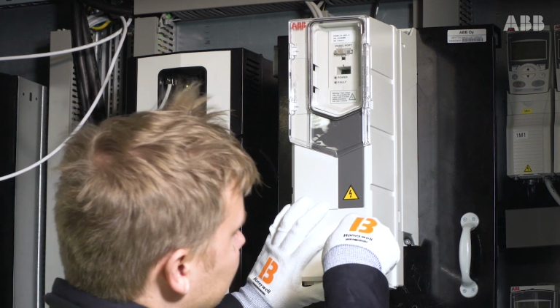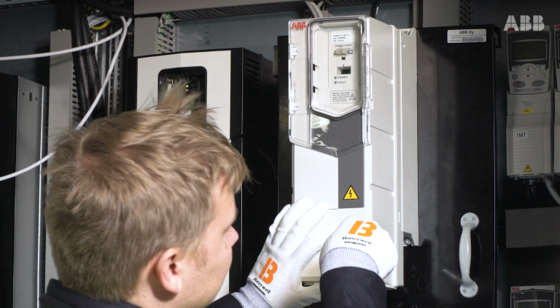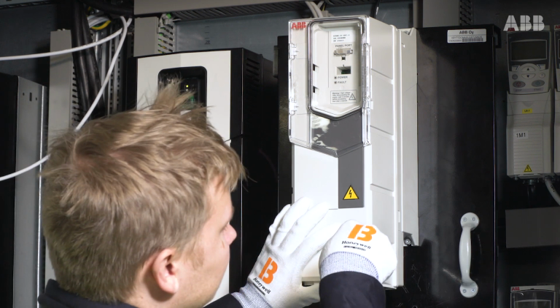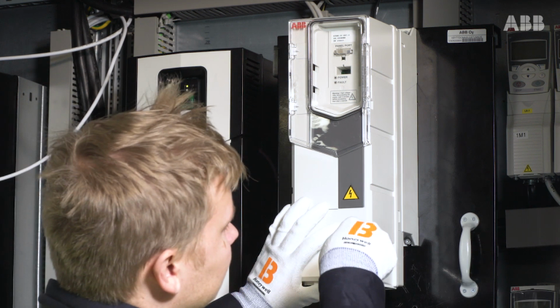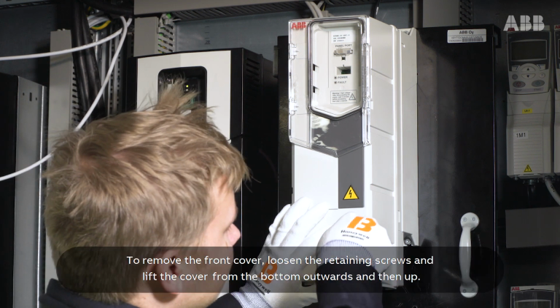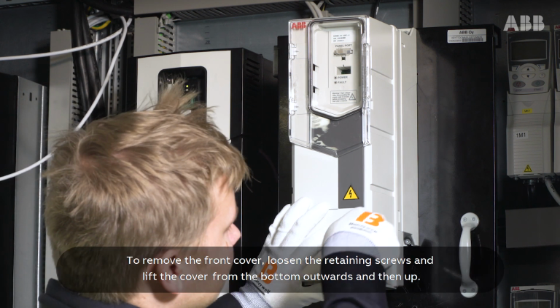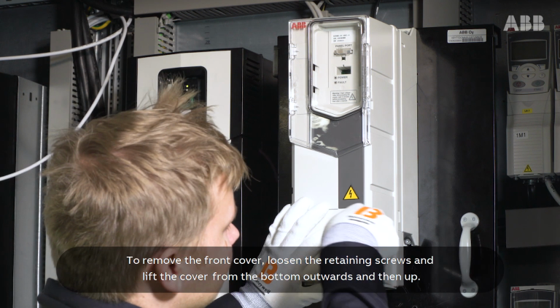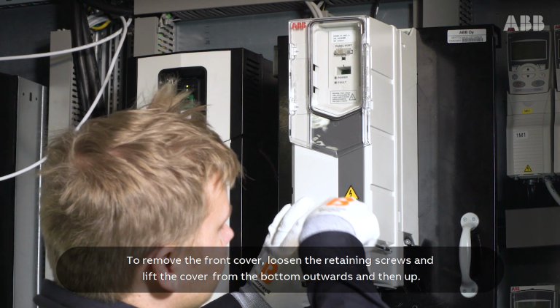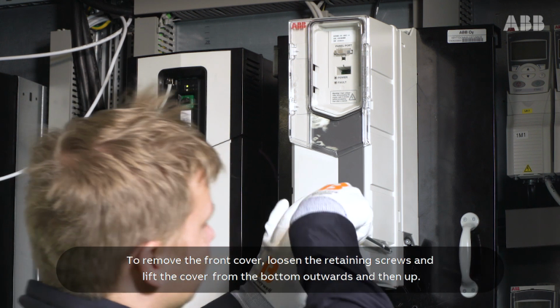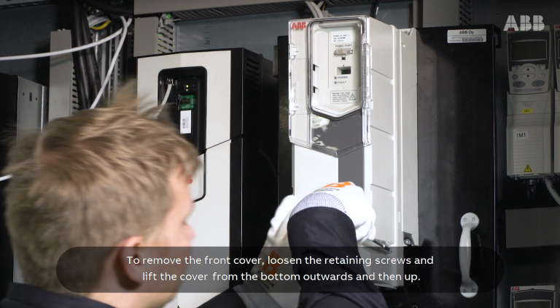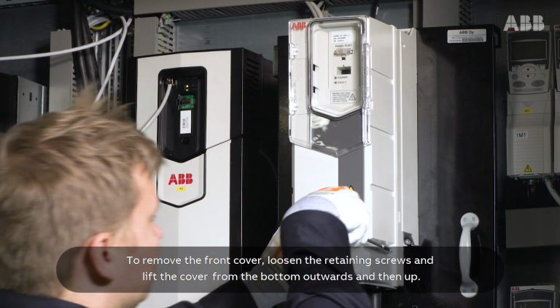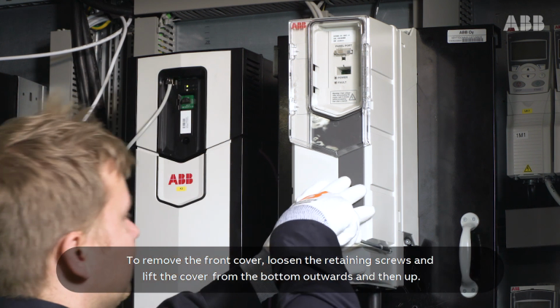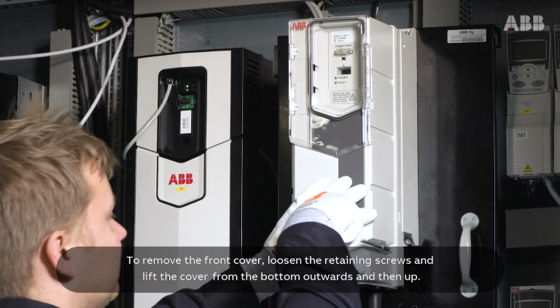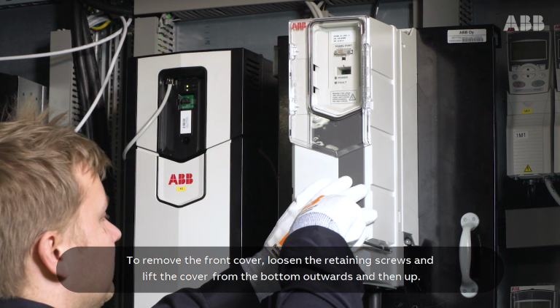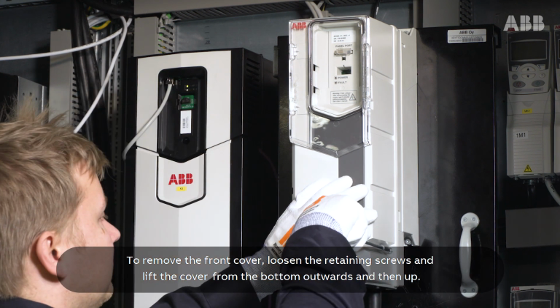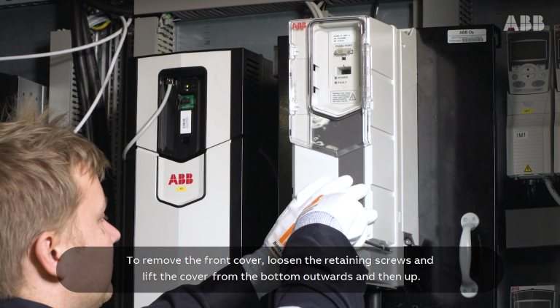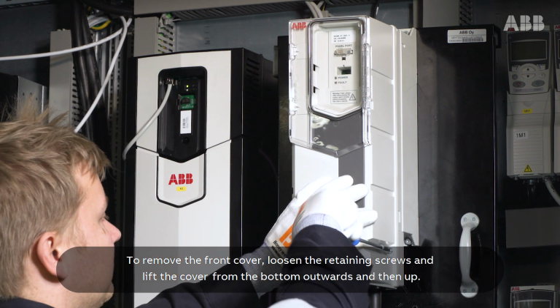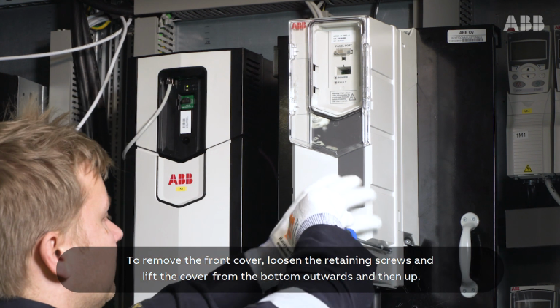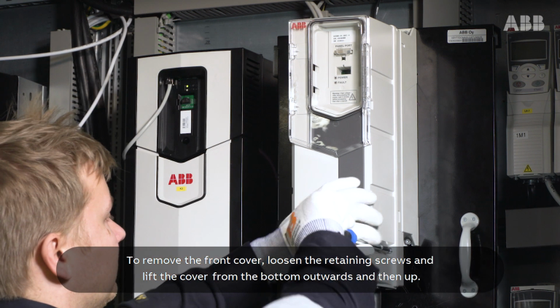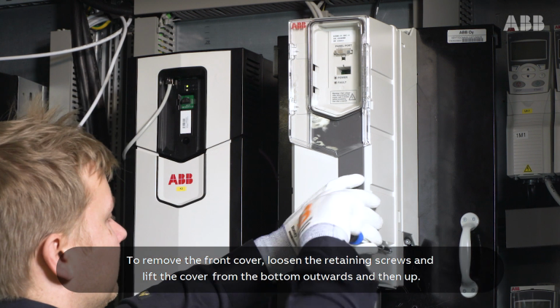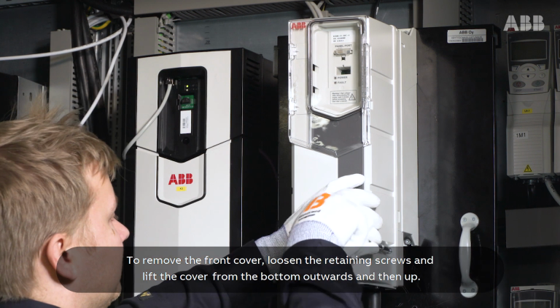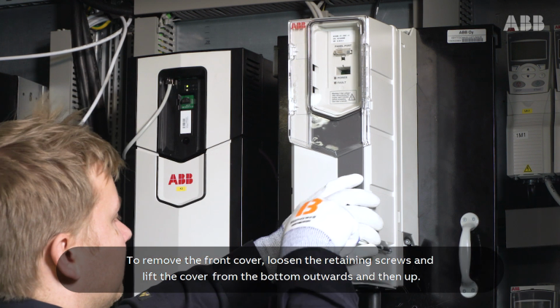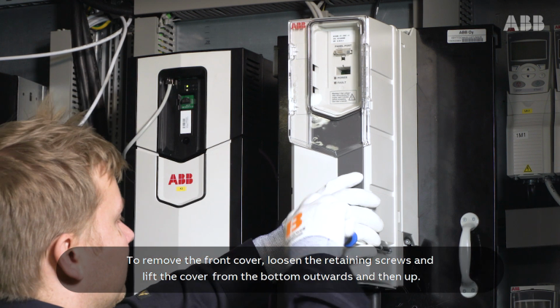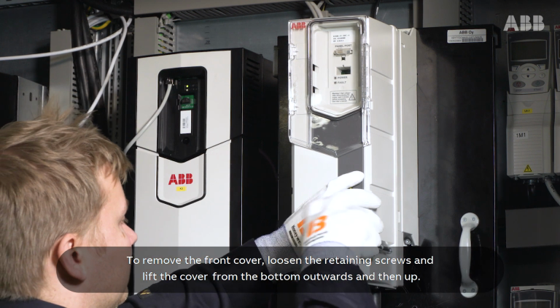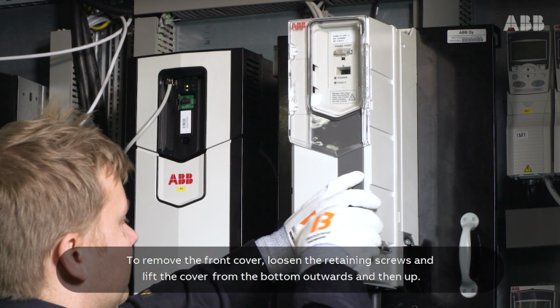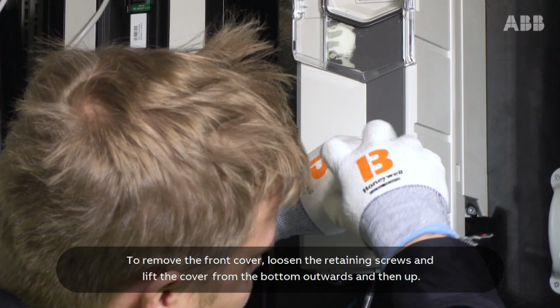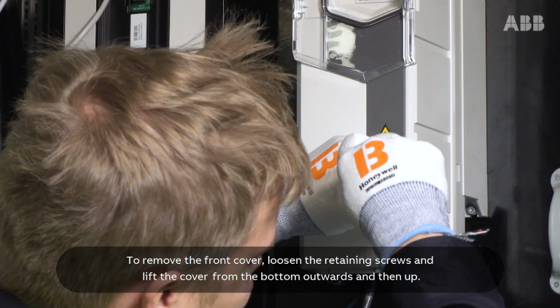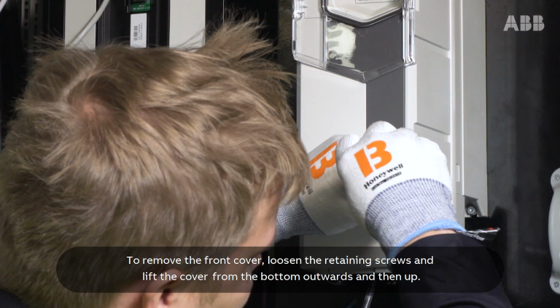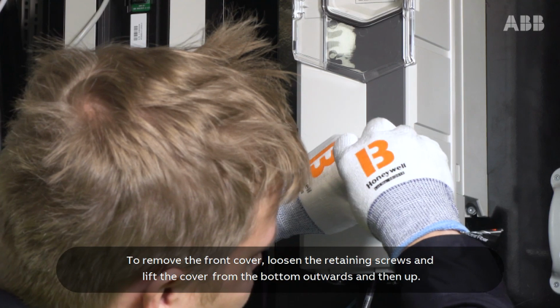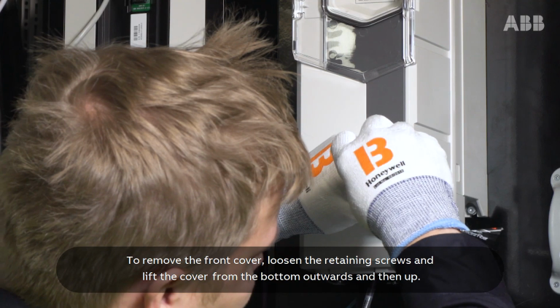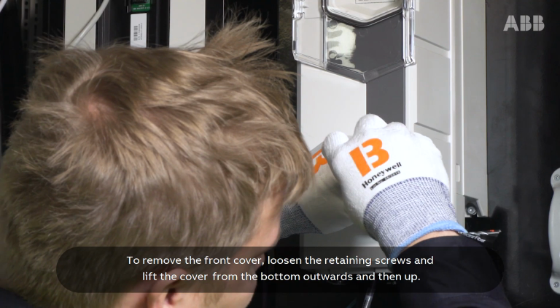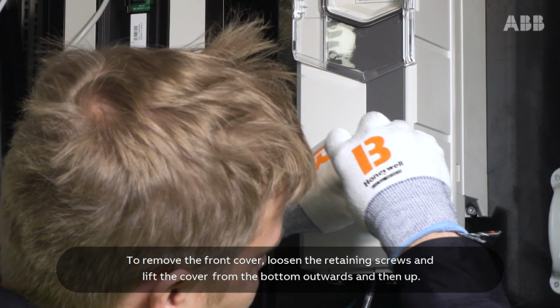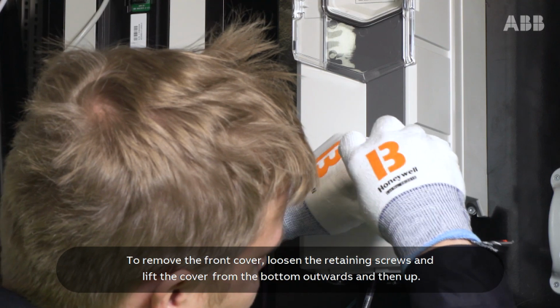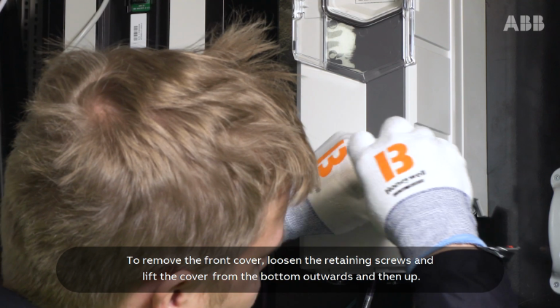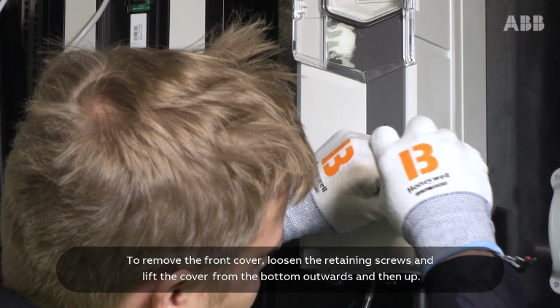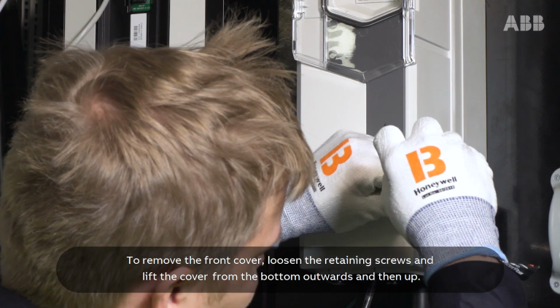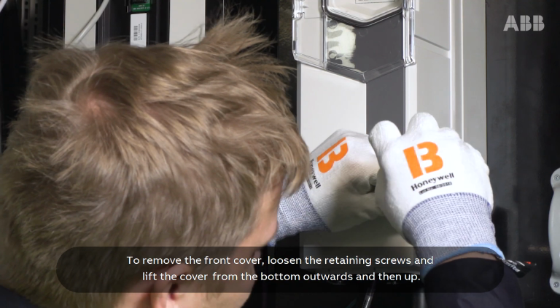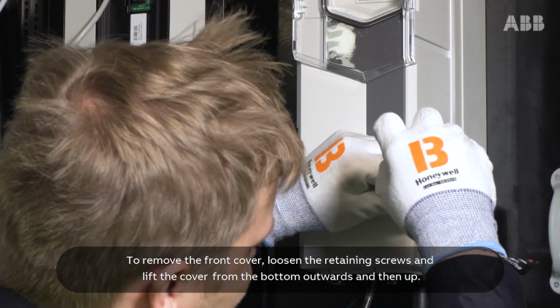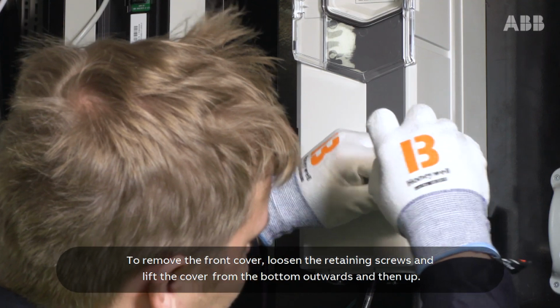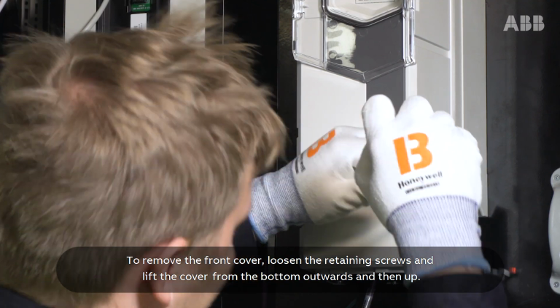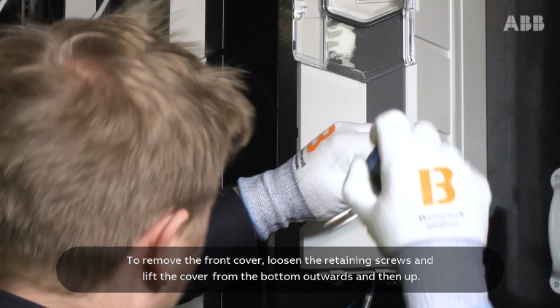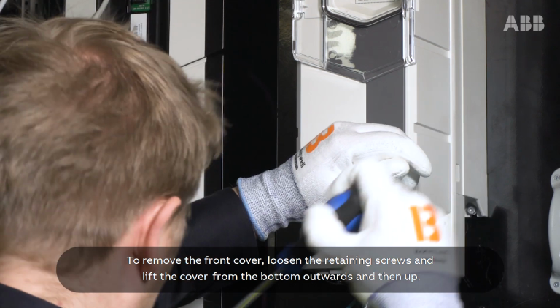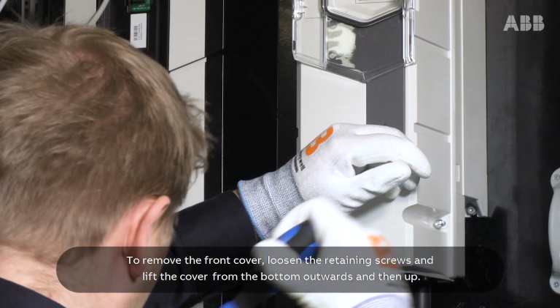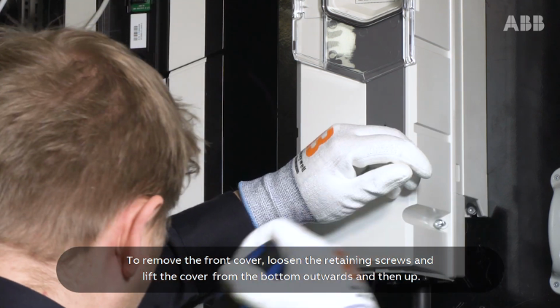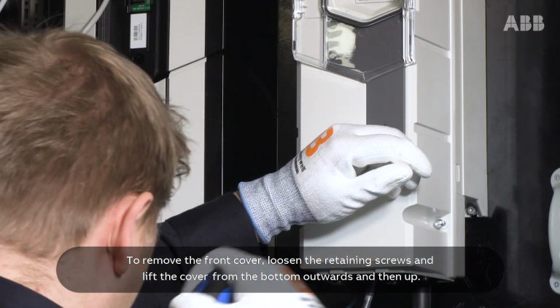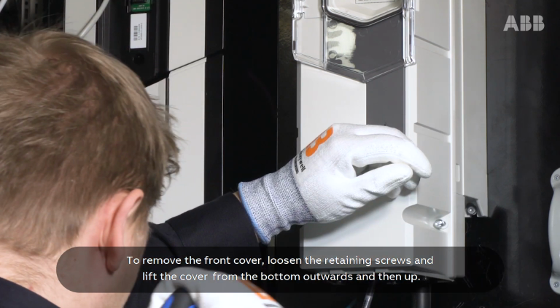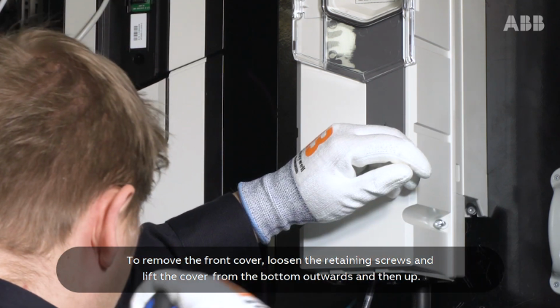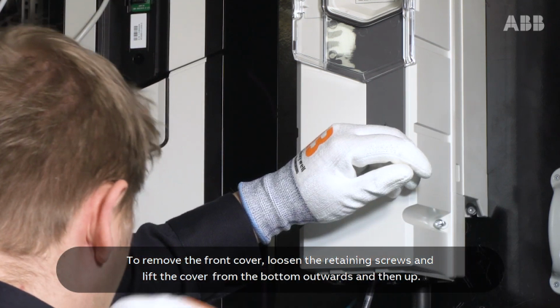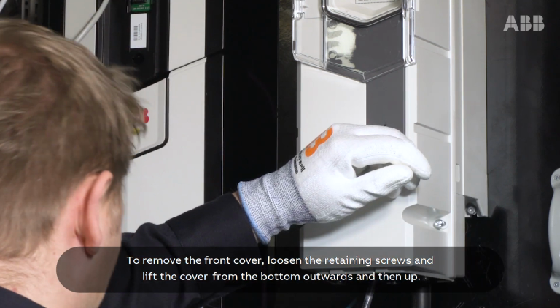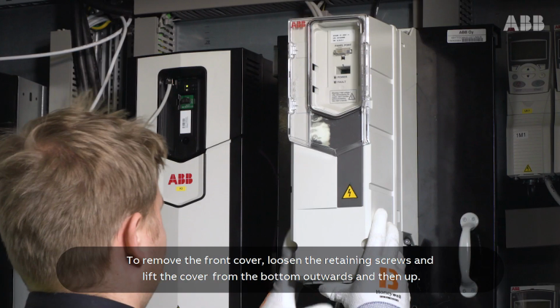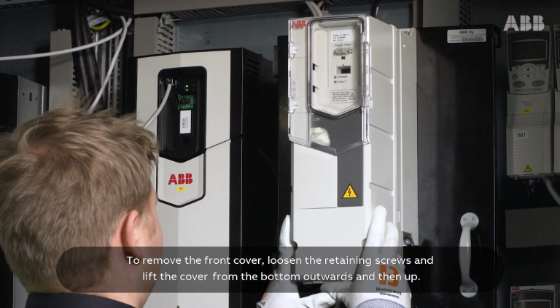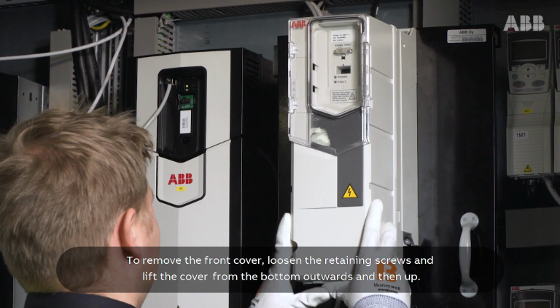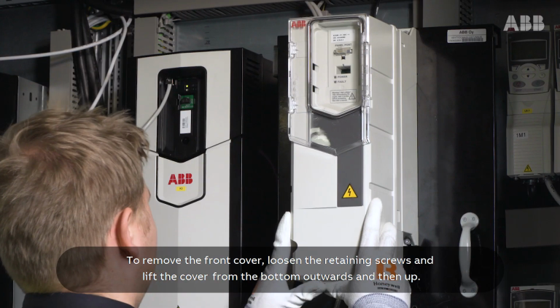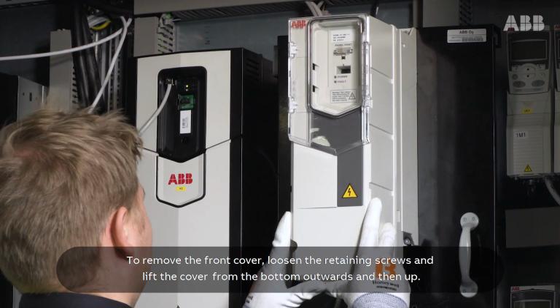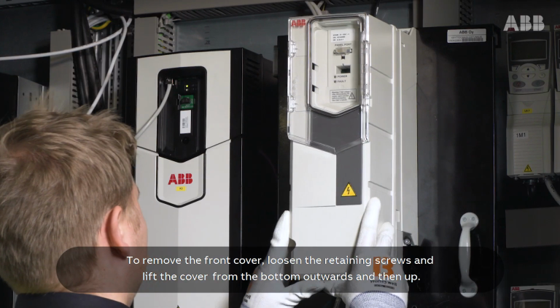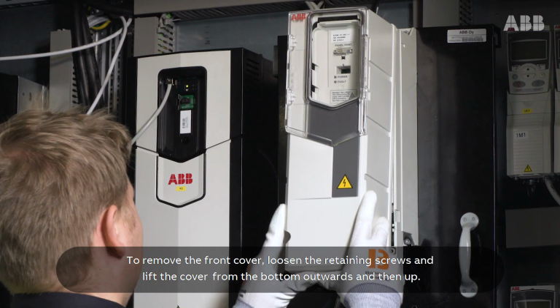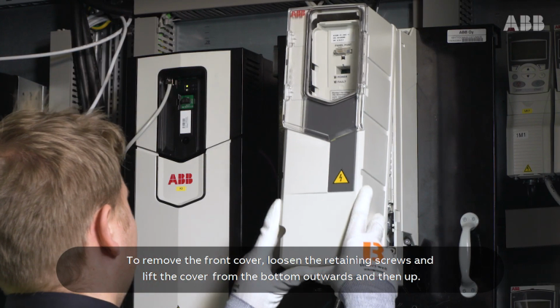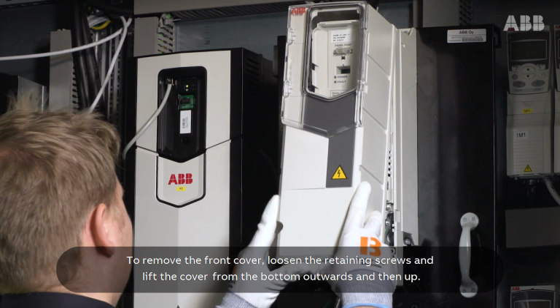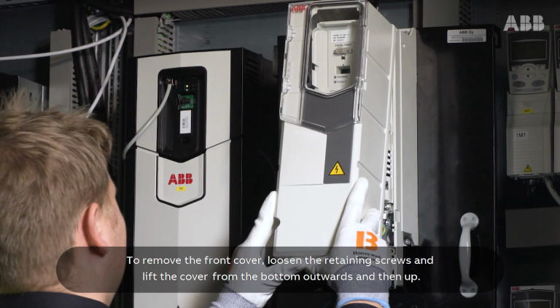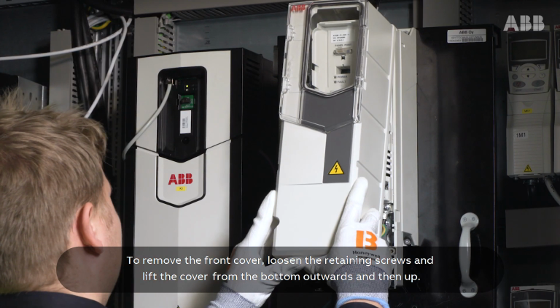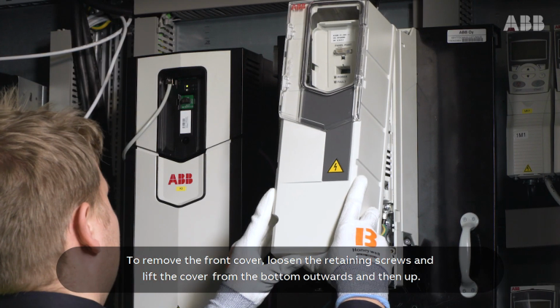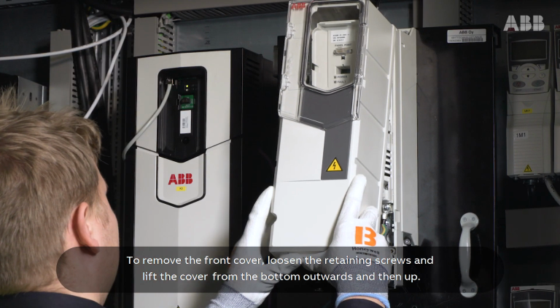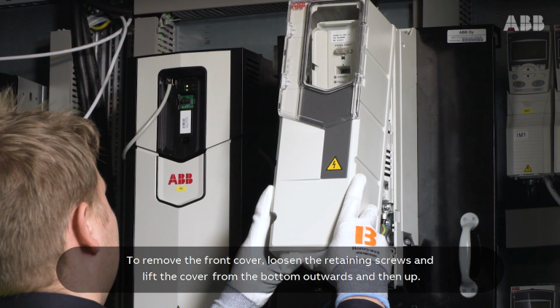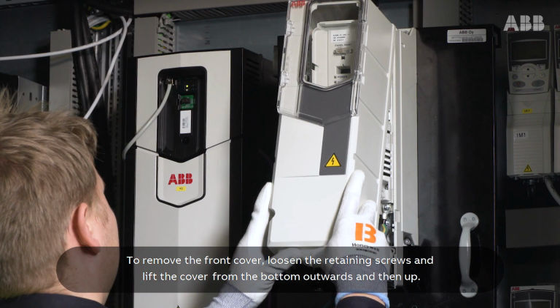To remove the front cover, loosen the retaining screws and lift the cover from the bottom outwards and then up.